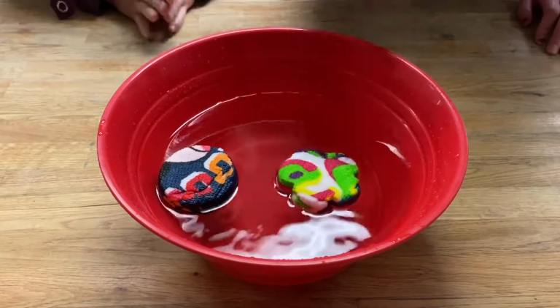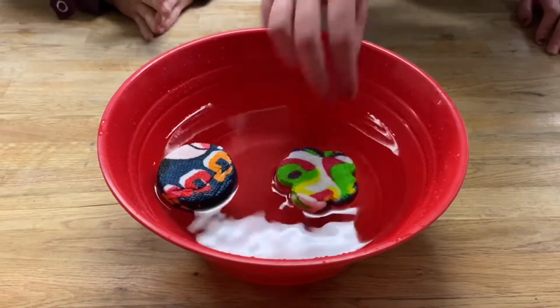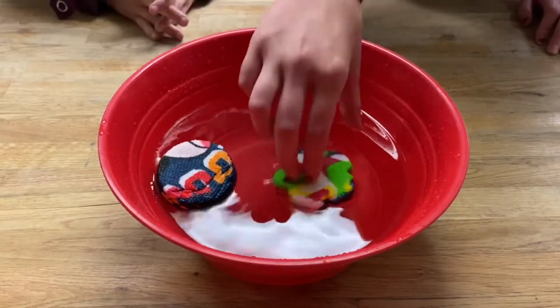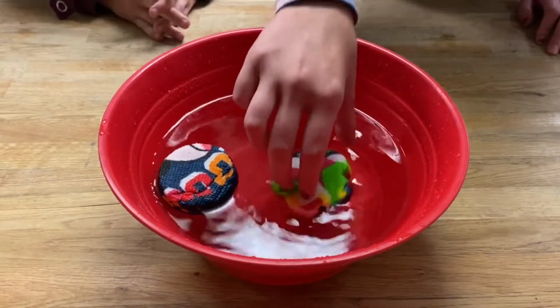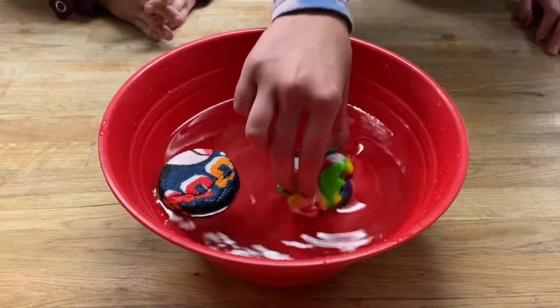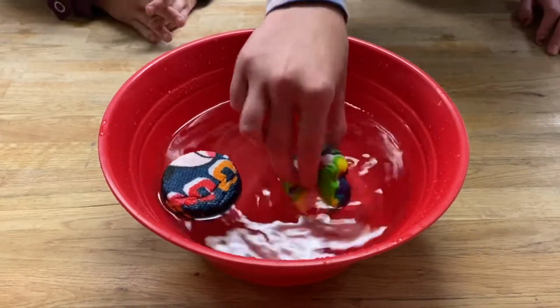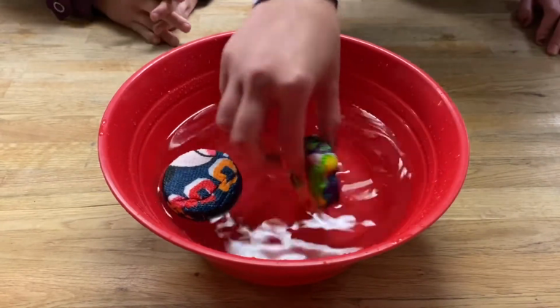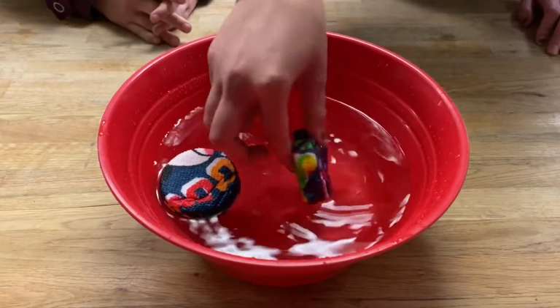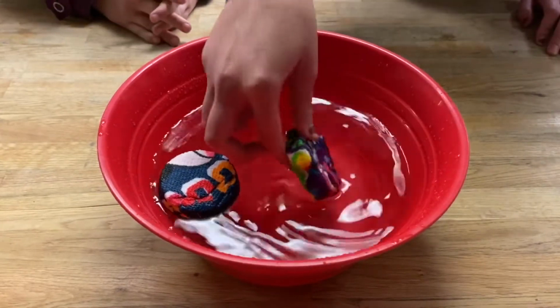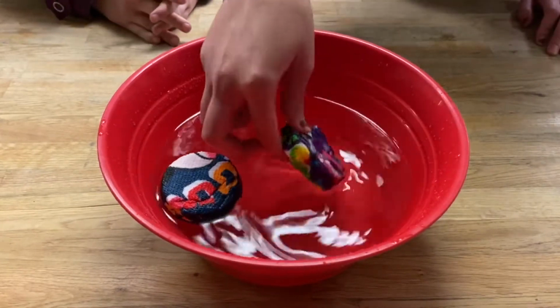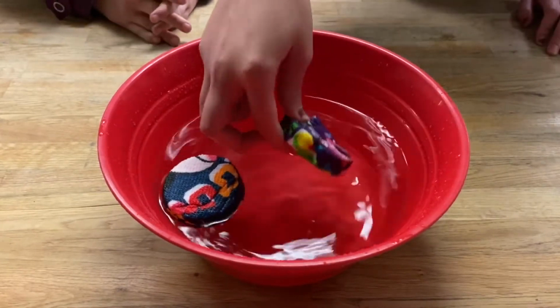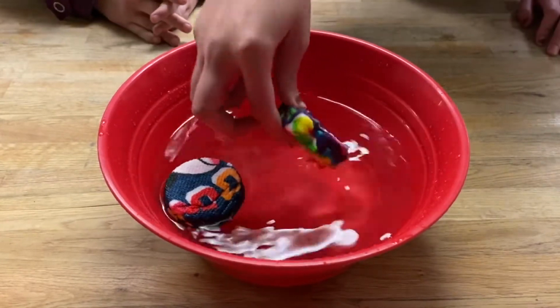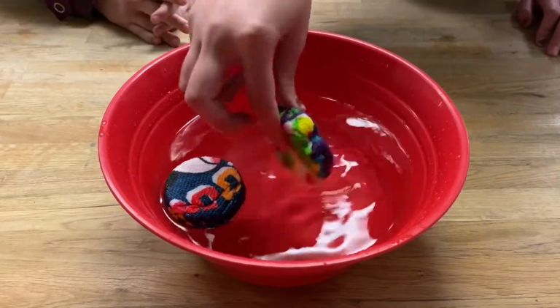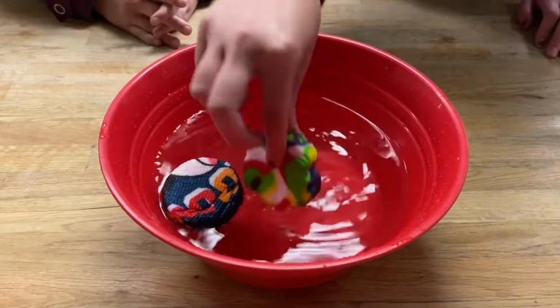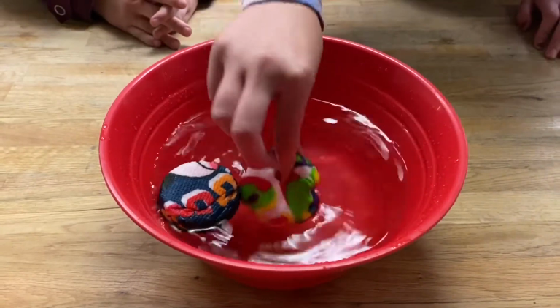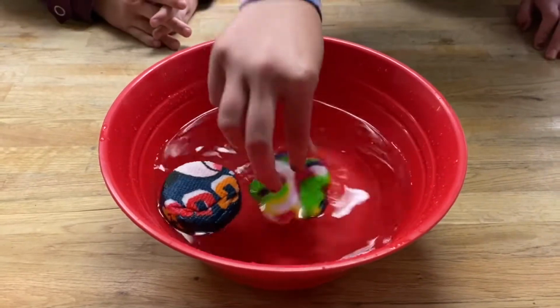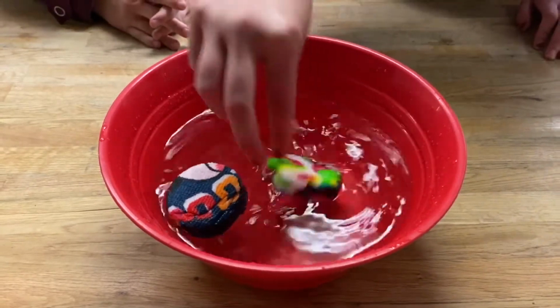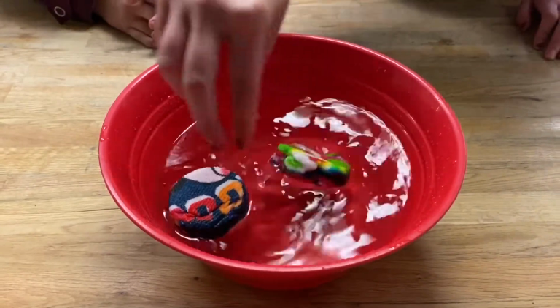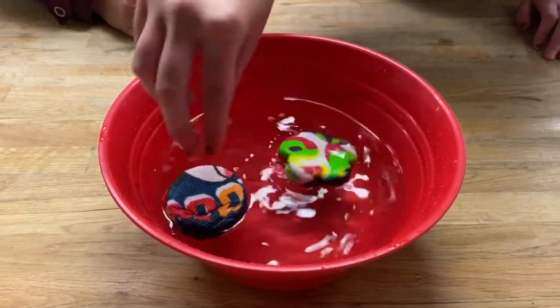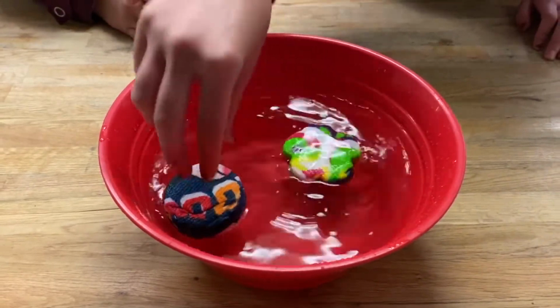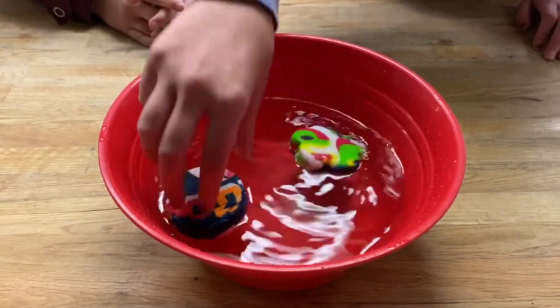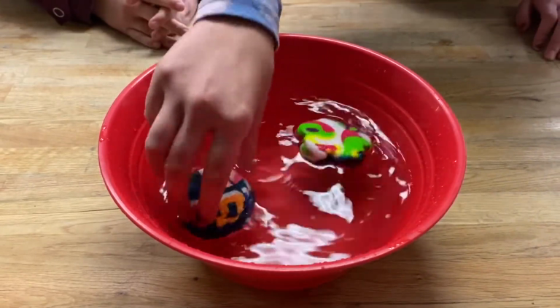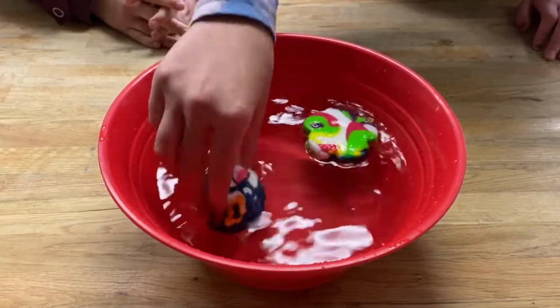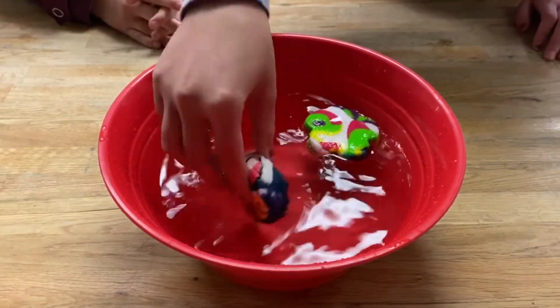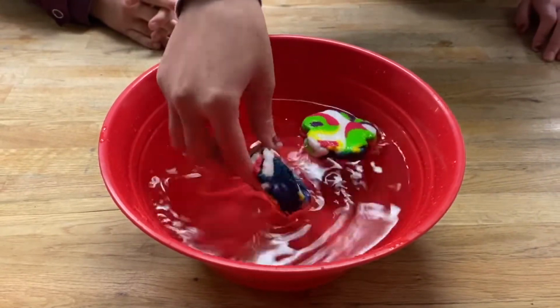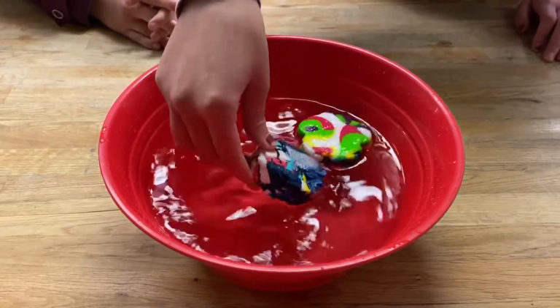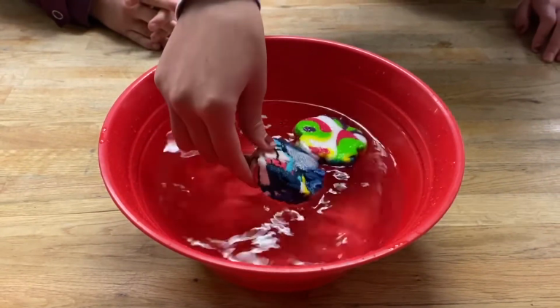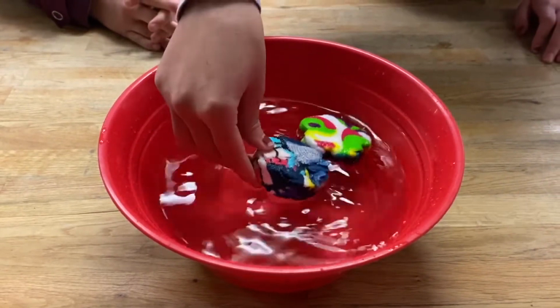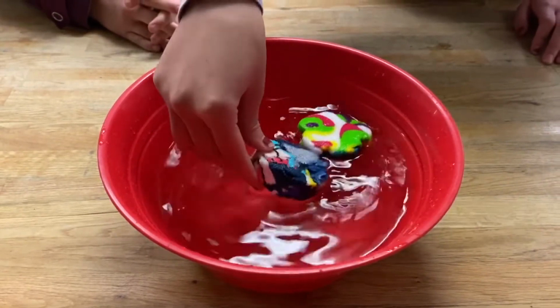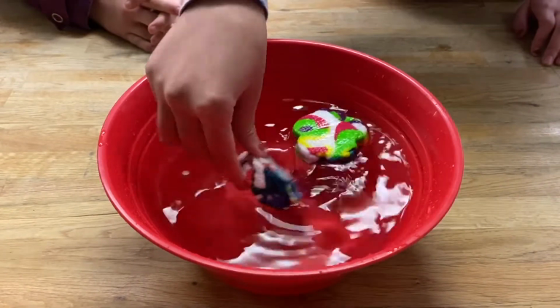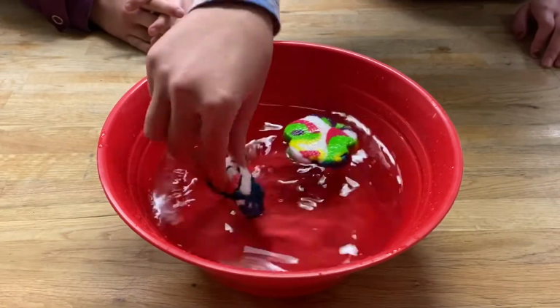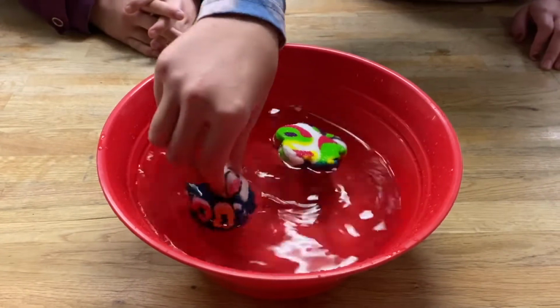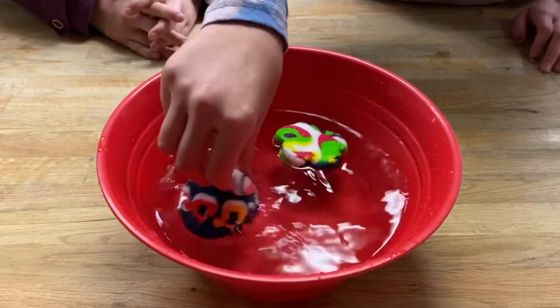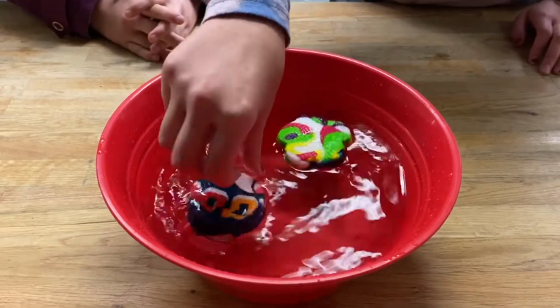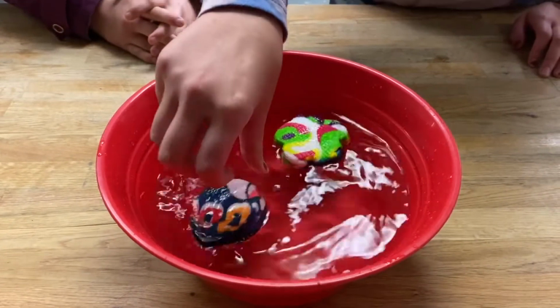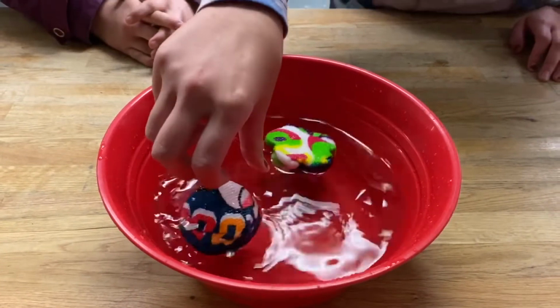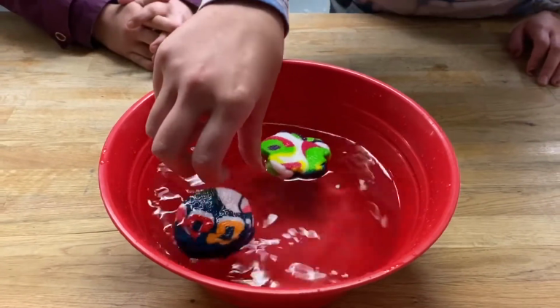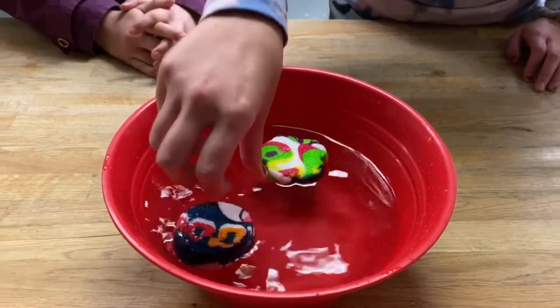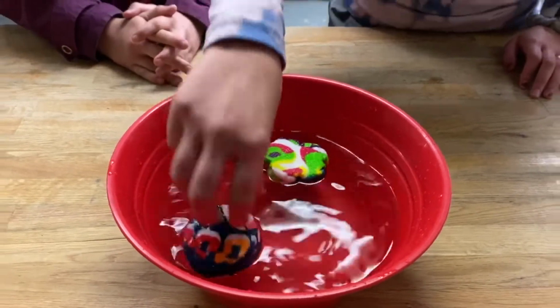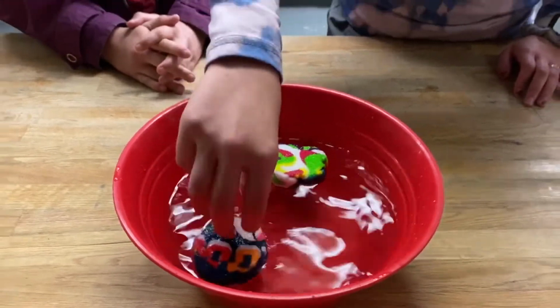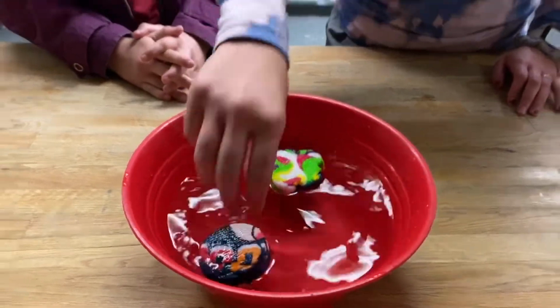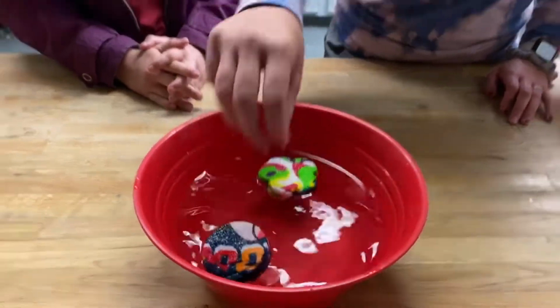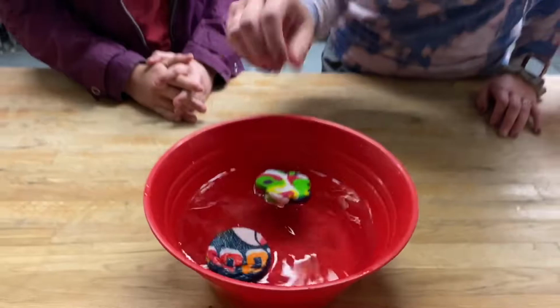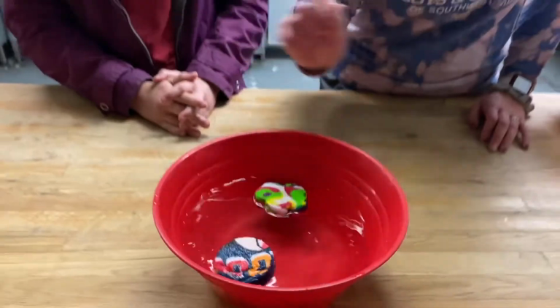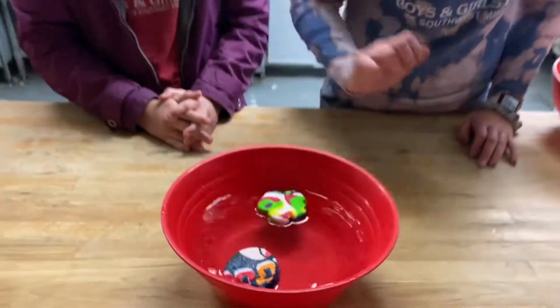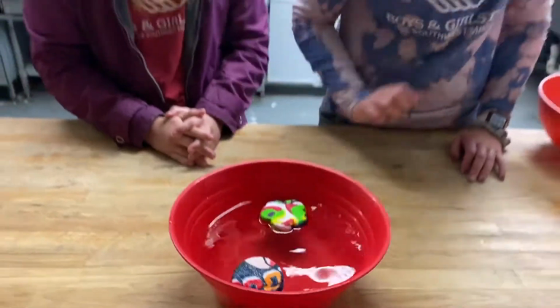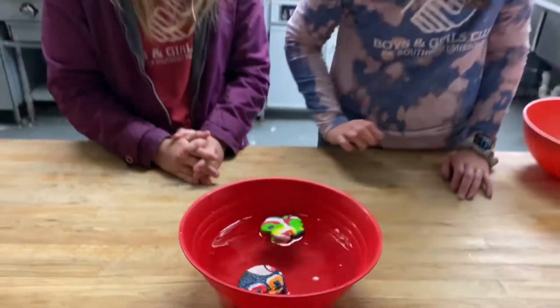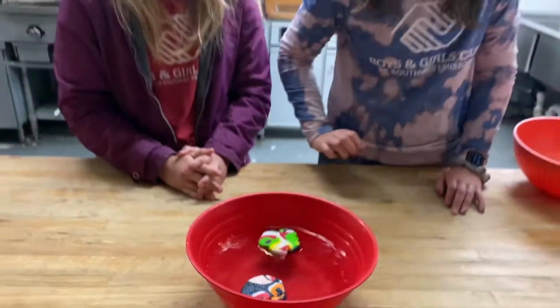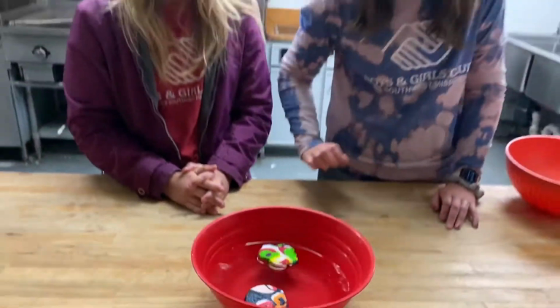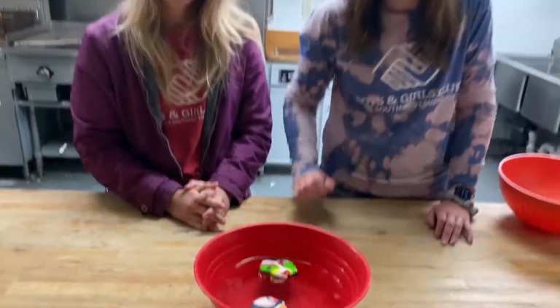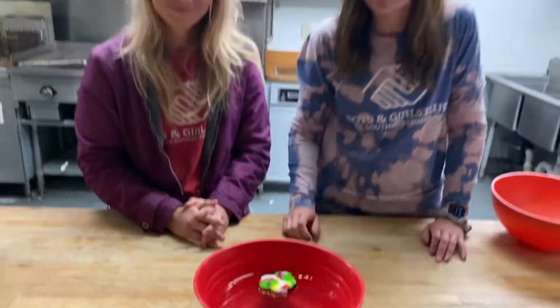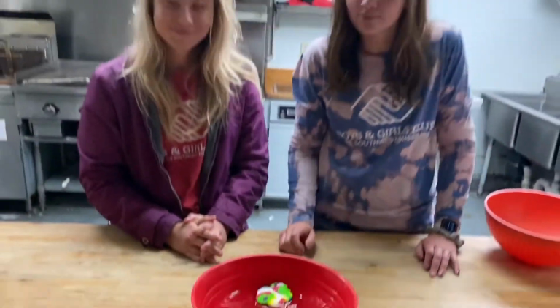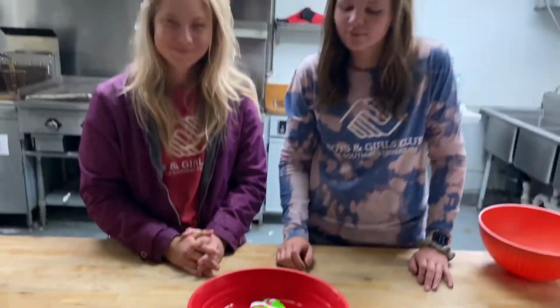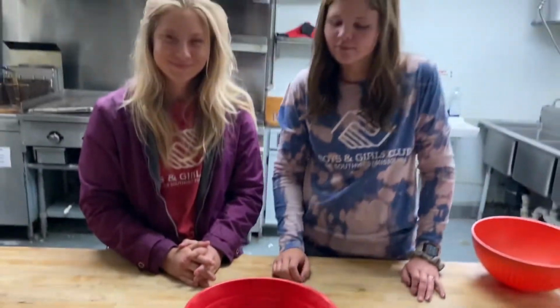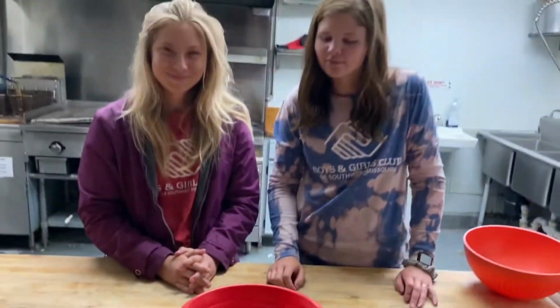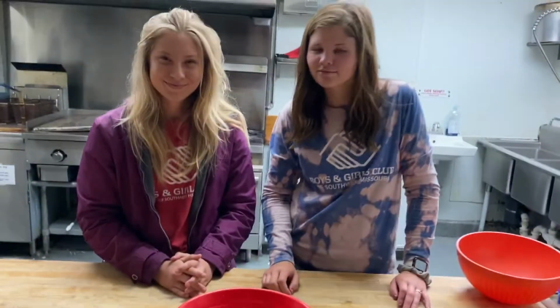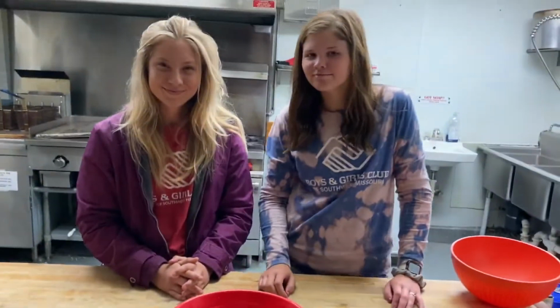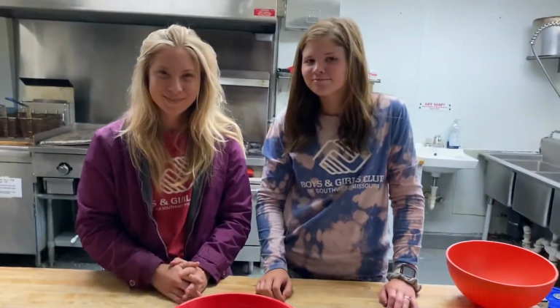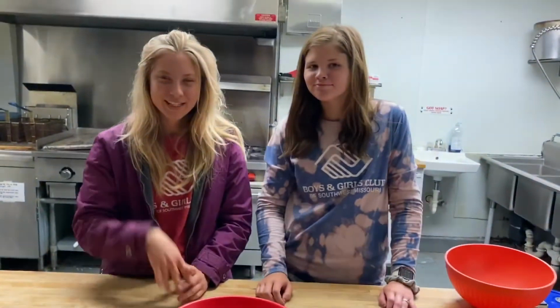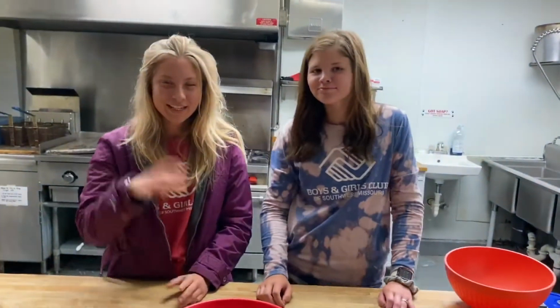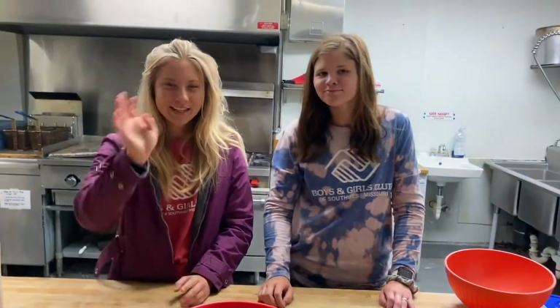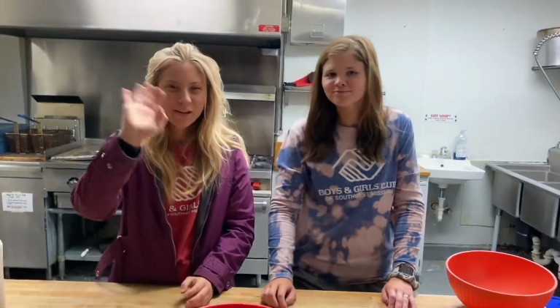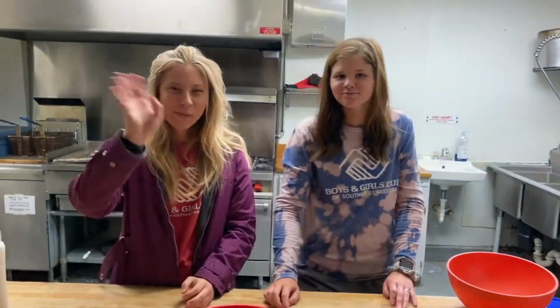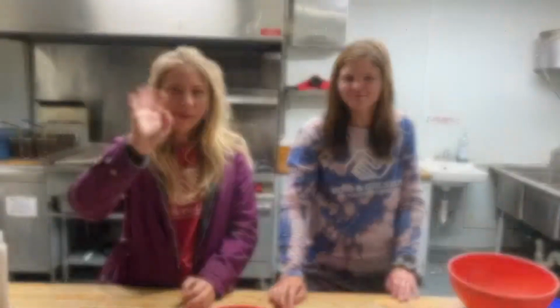So whenever they're fully expanded we will show you guys what they look like. See you in a little bit.